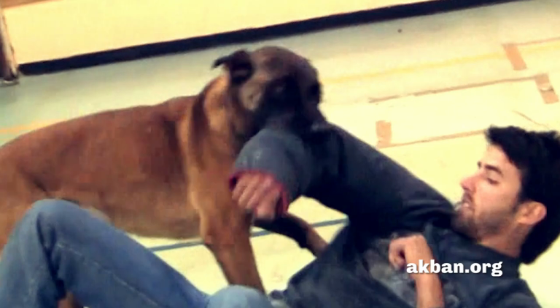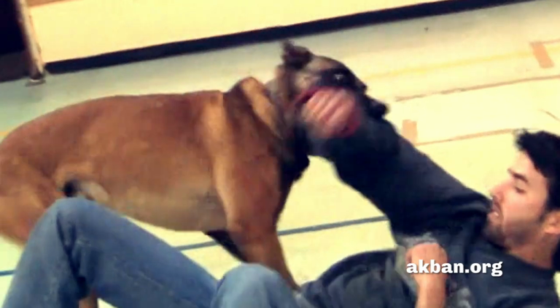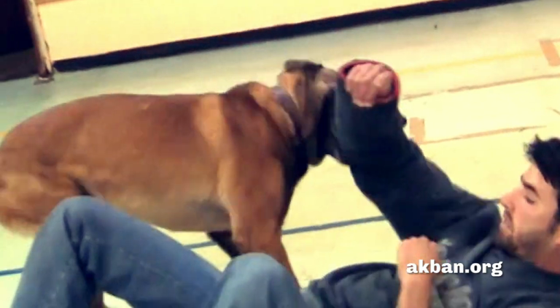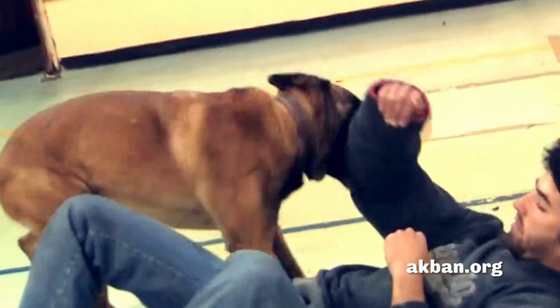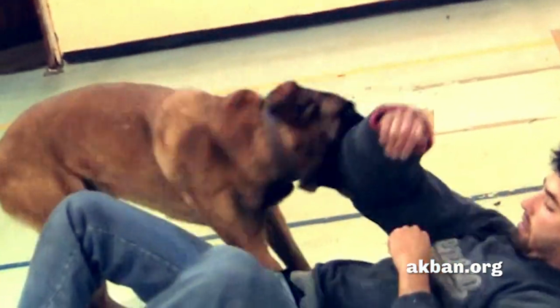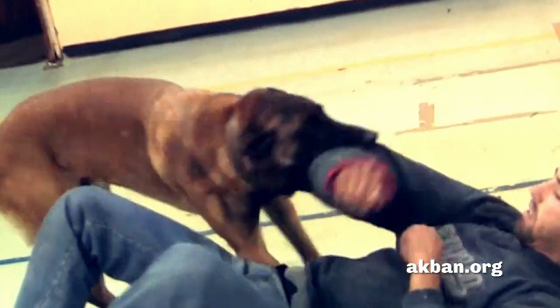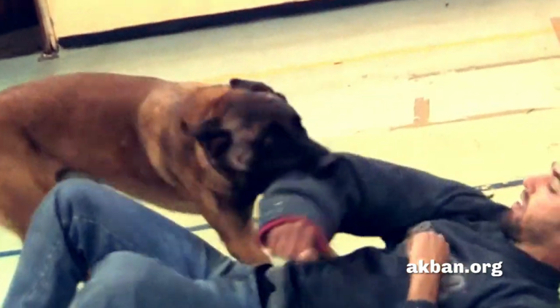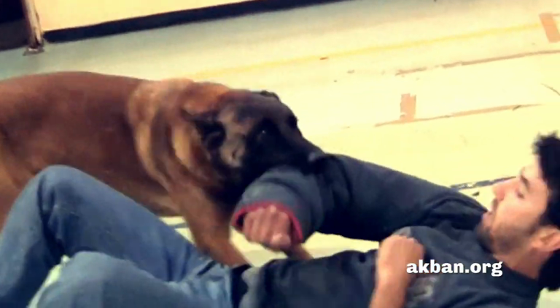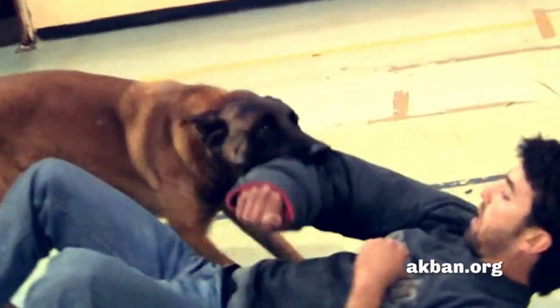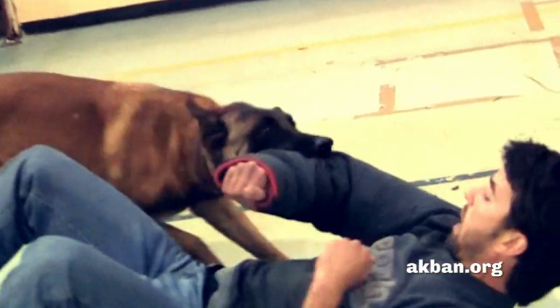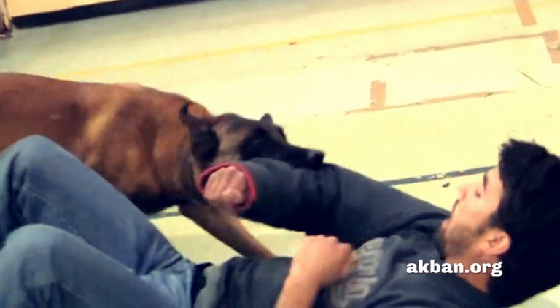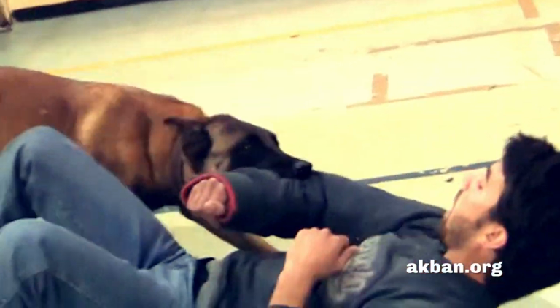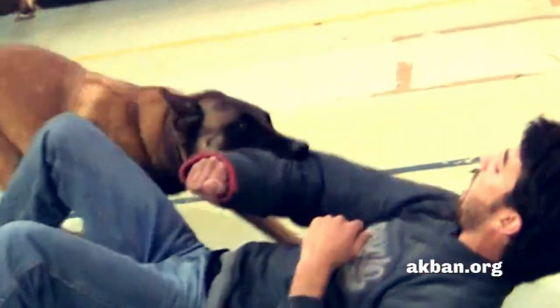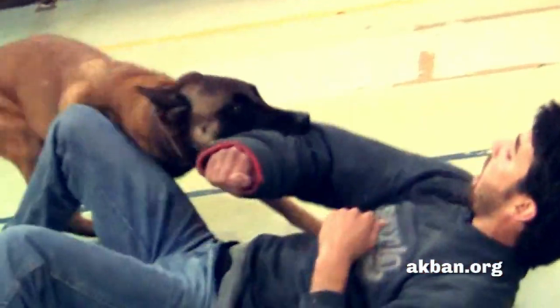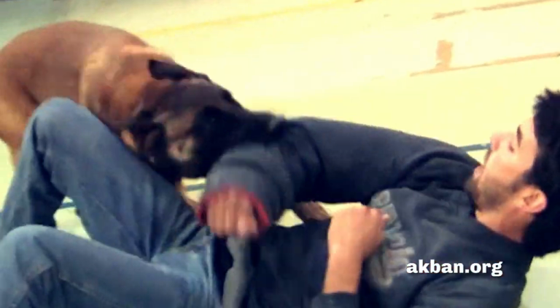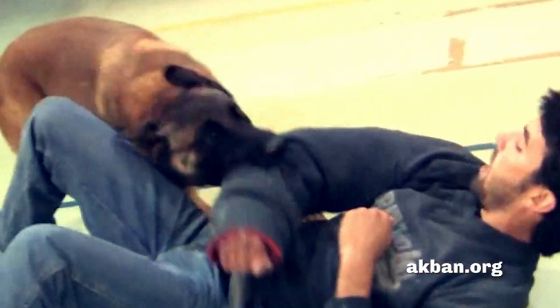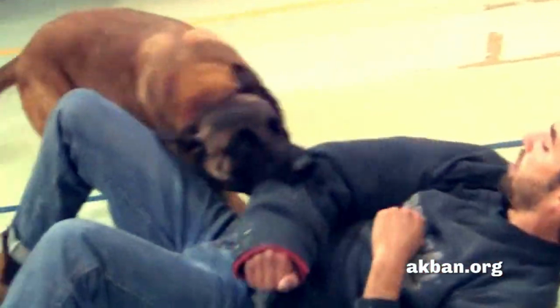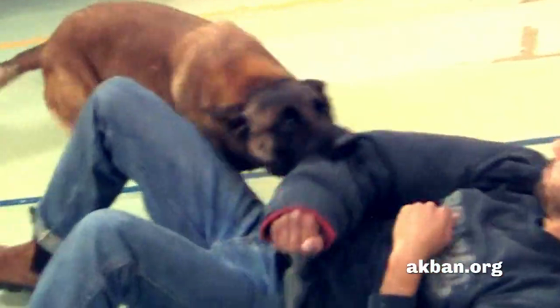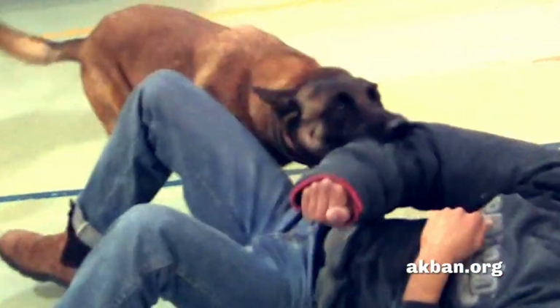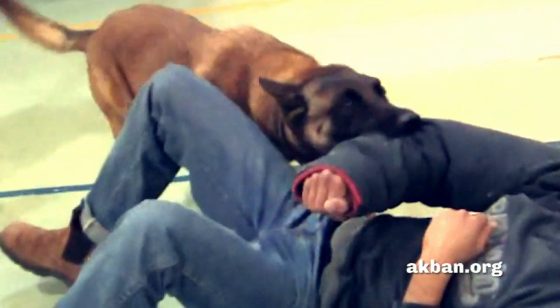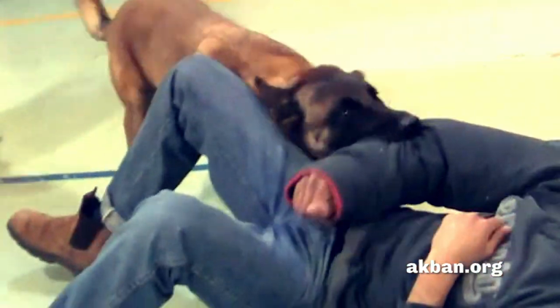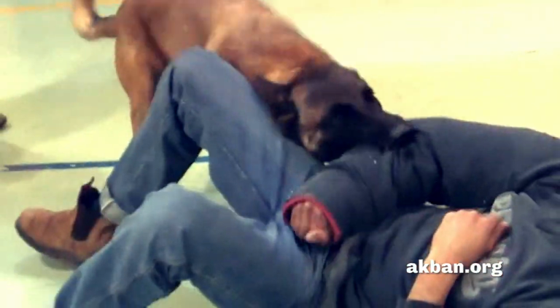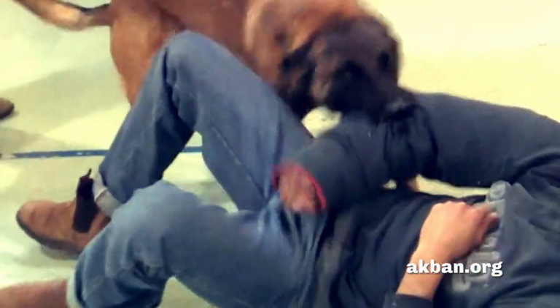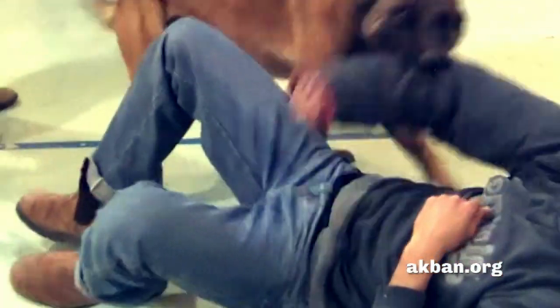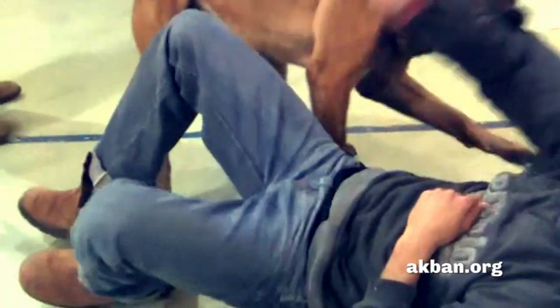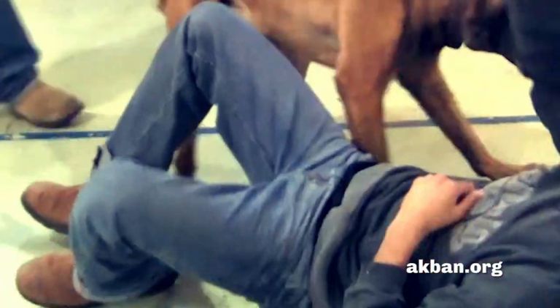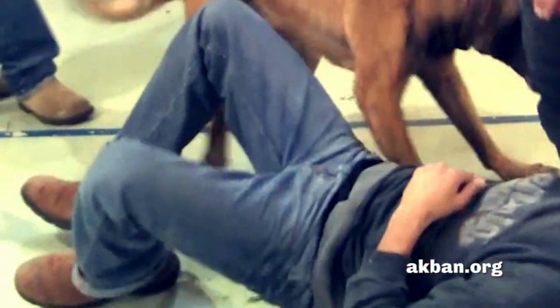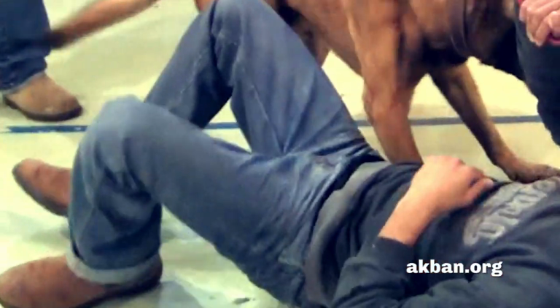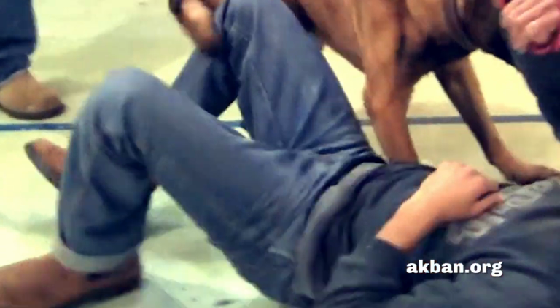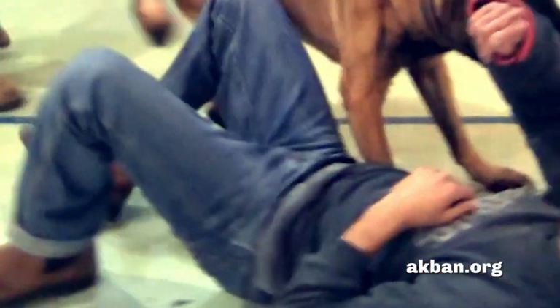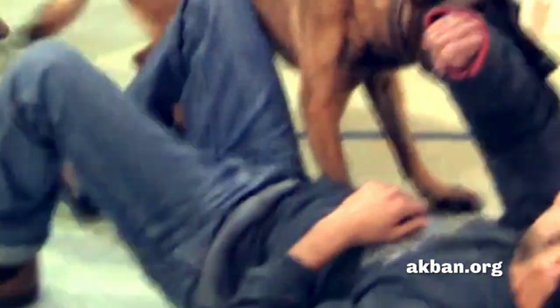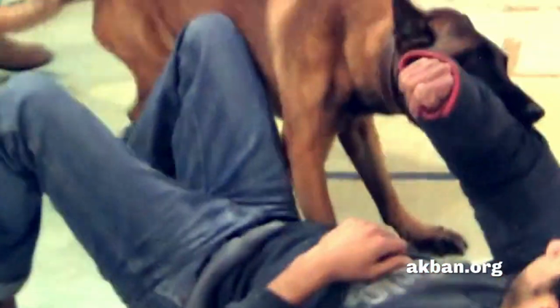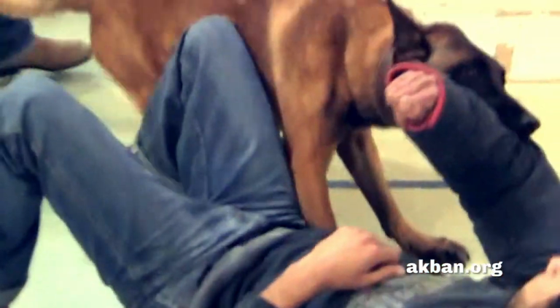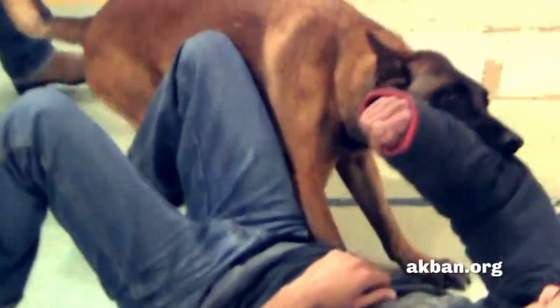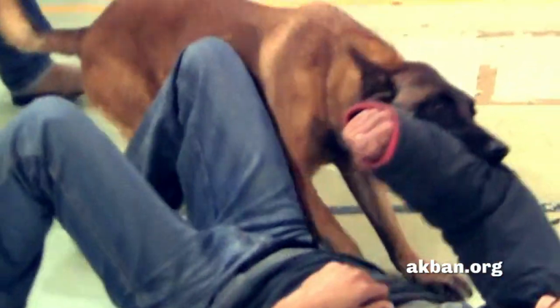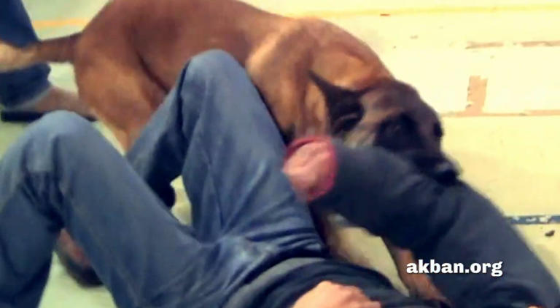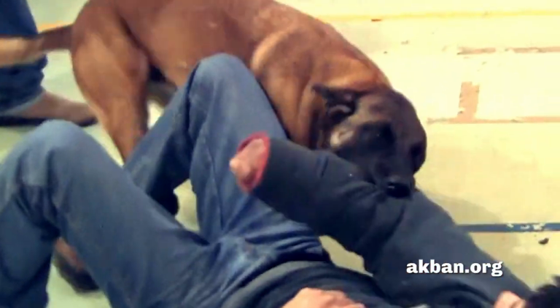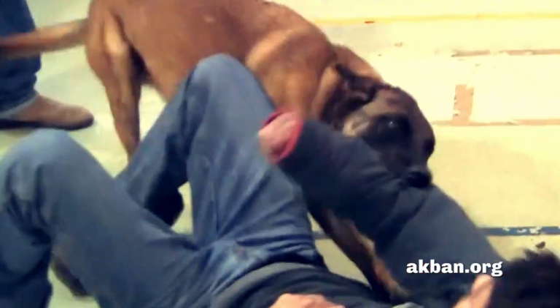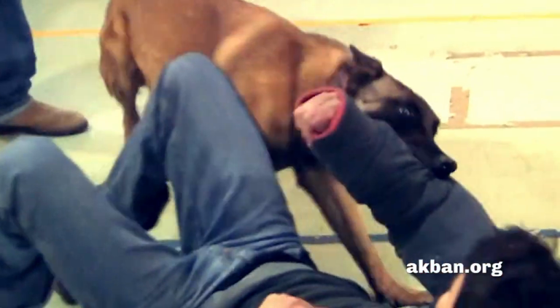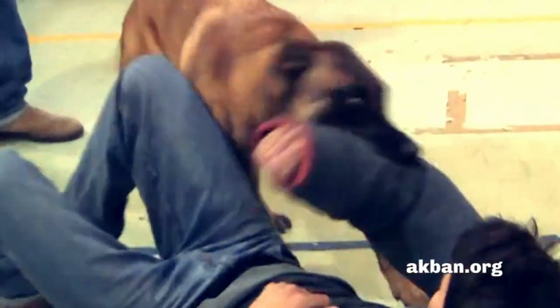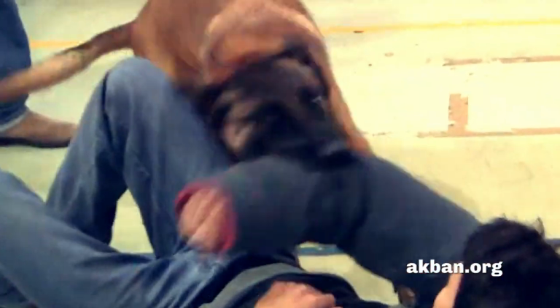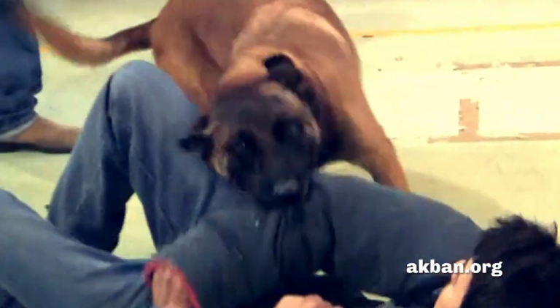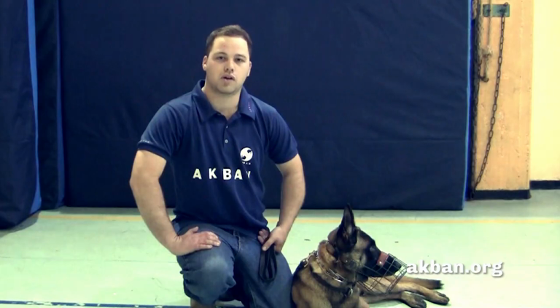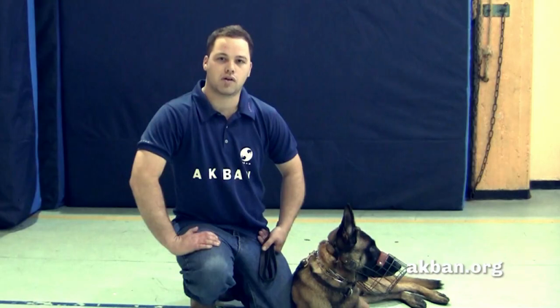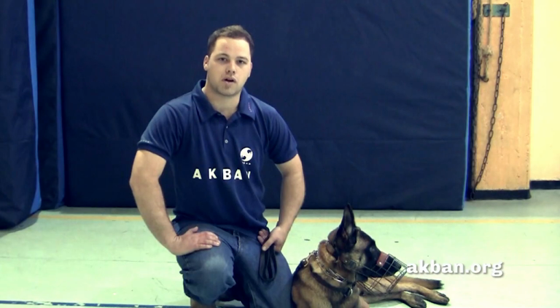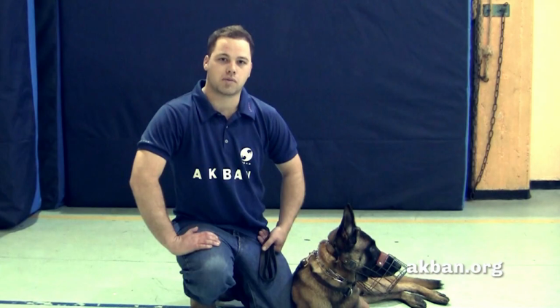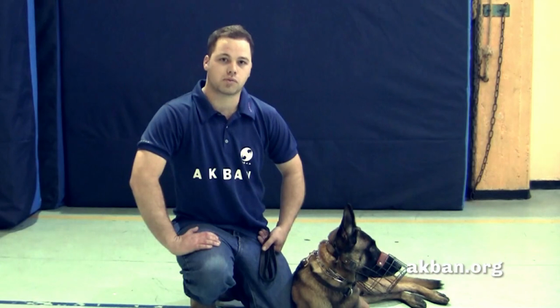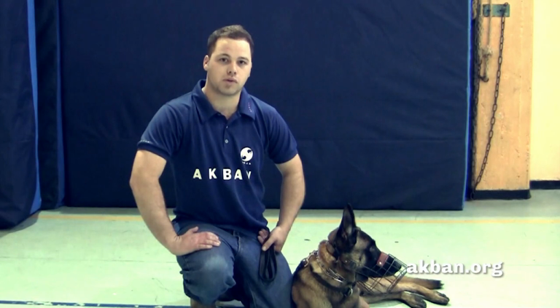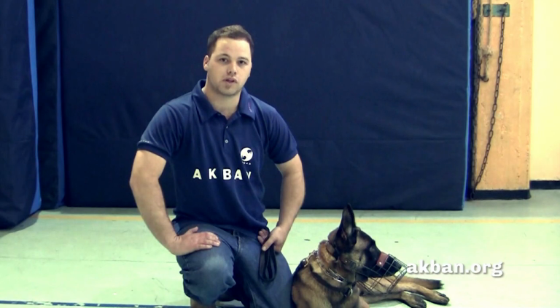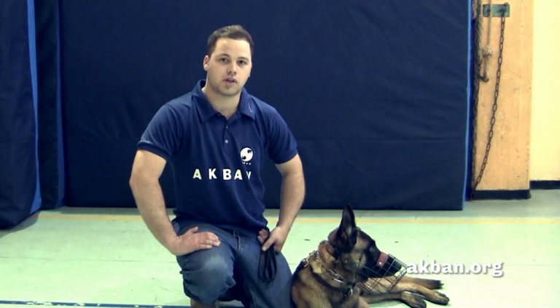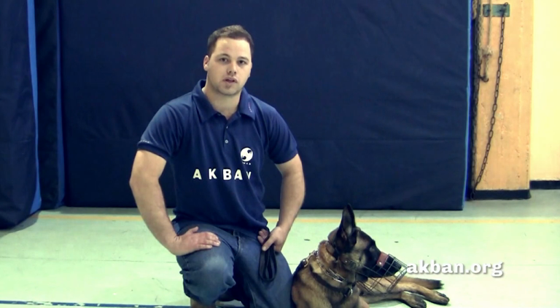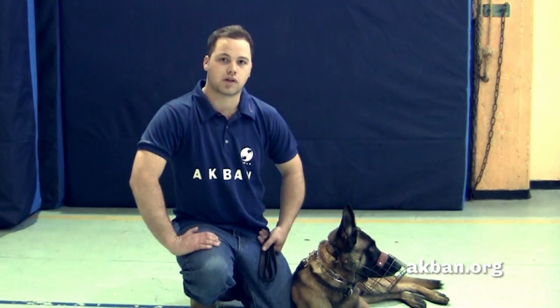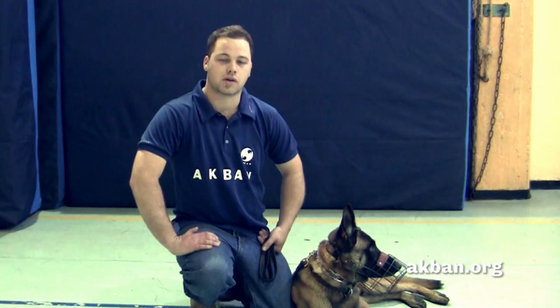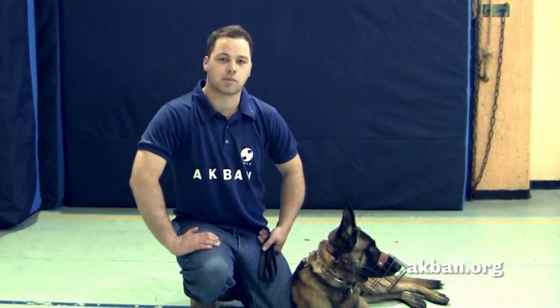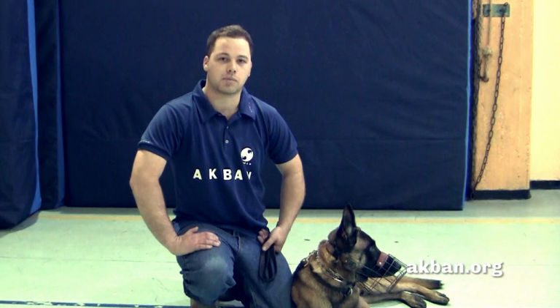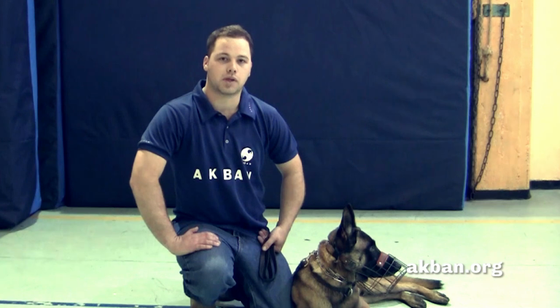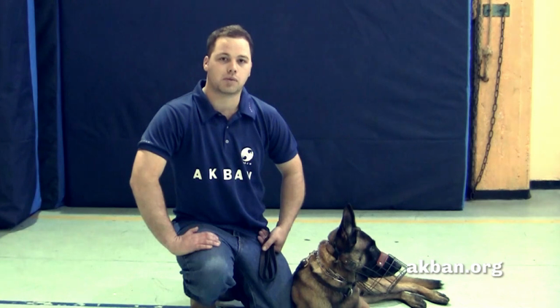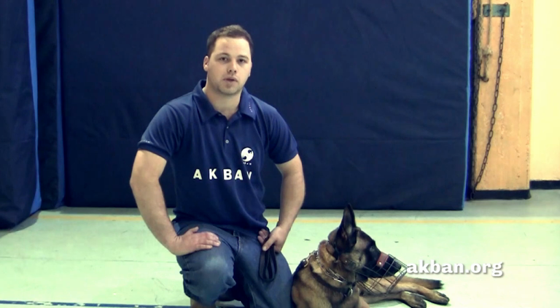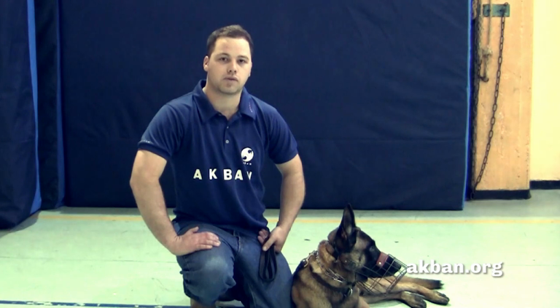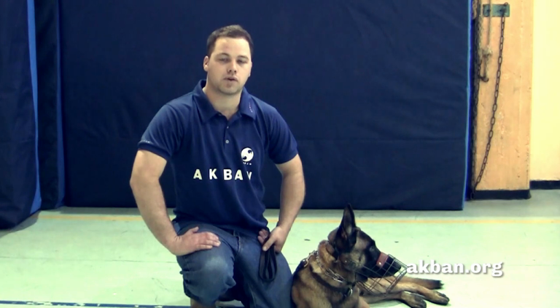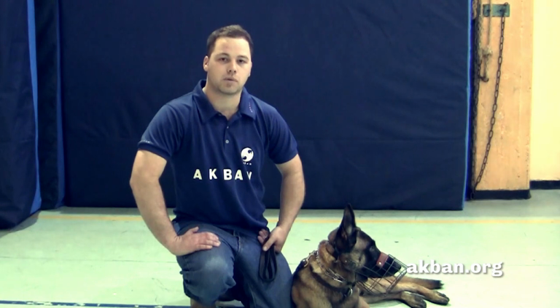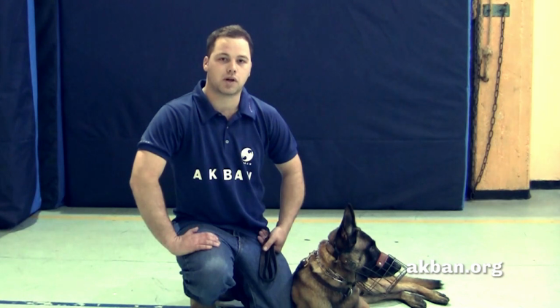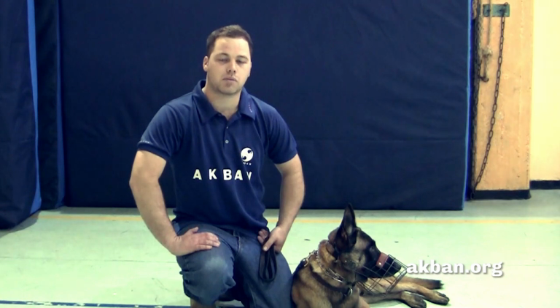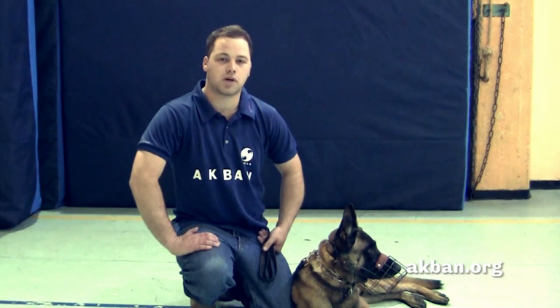A dog attack is extremely dangerous. Let's learn how to defend. Hello, I'm Shmulik, a black belt from Akban.